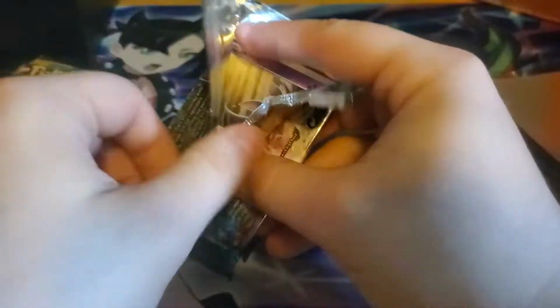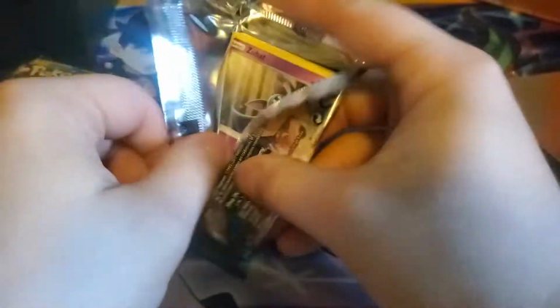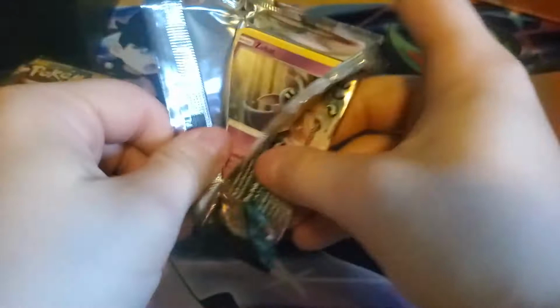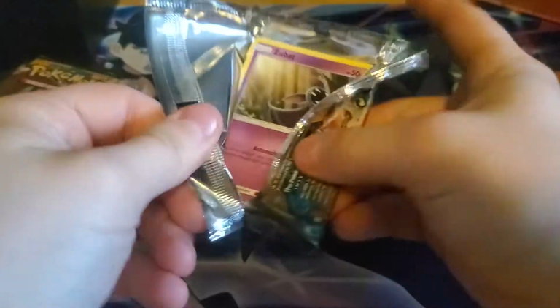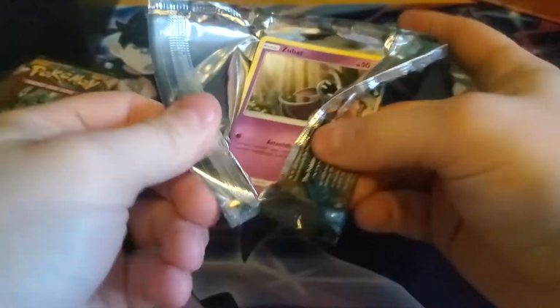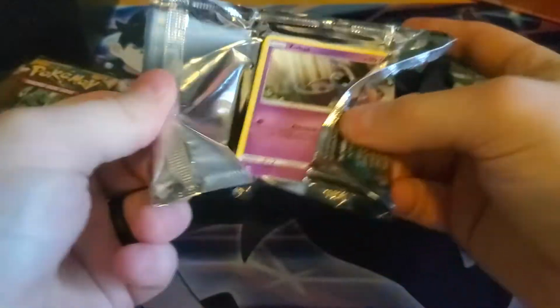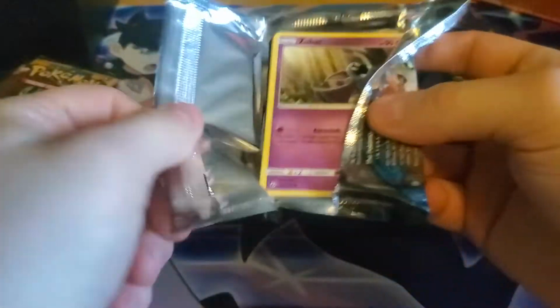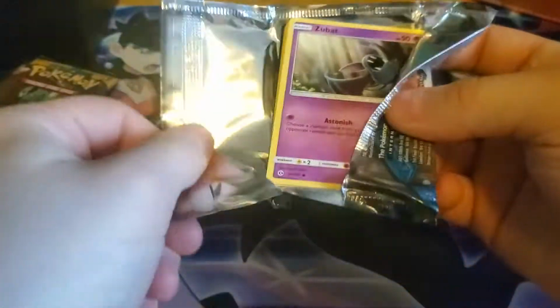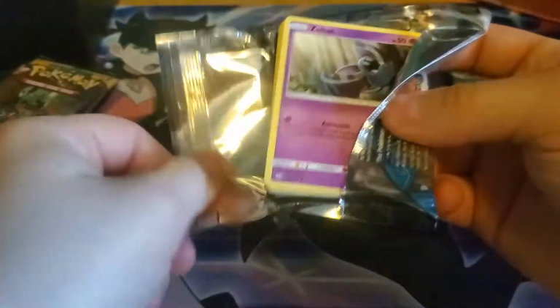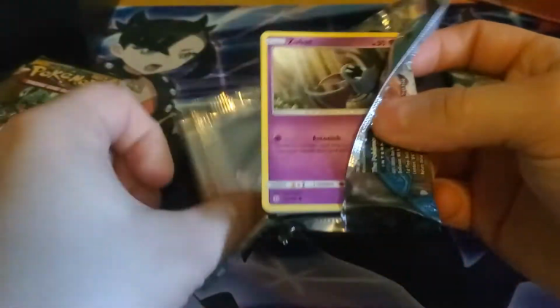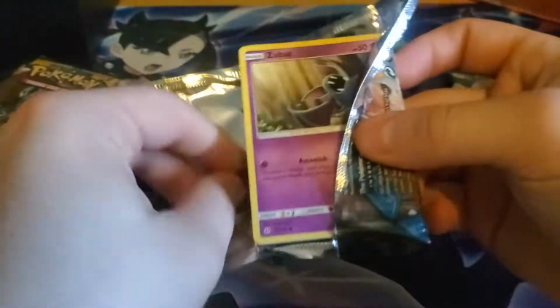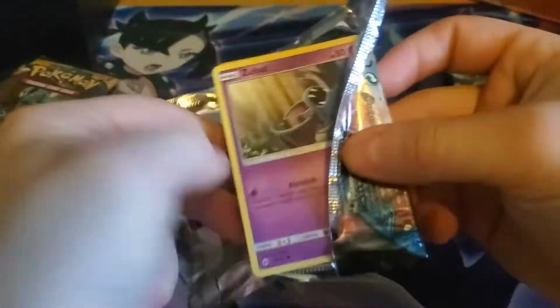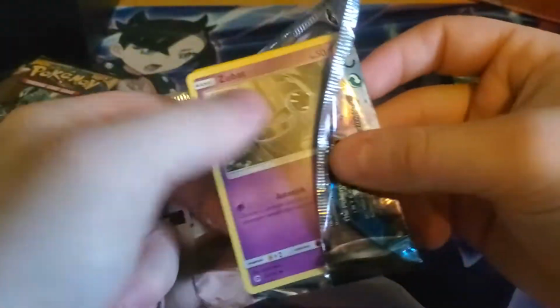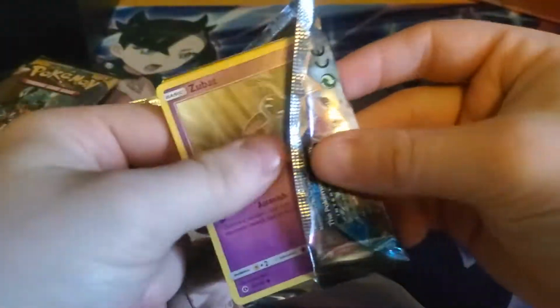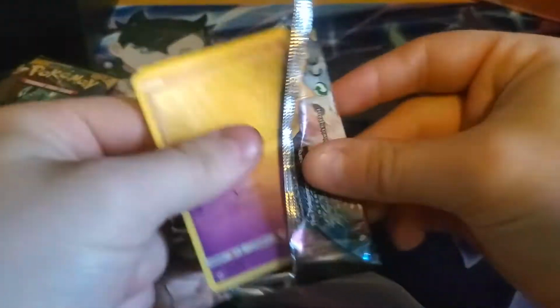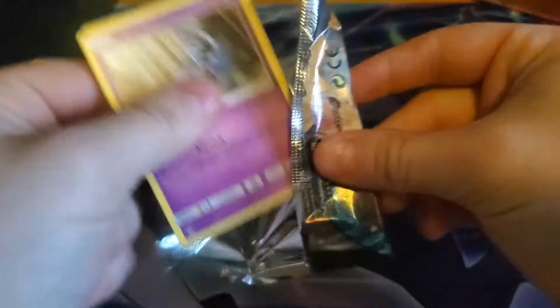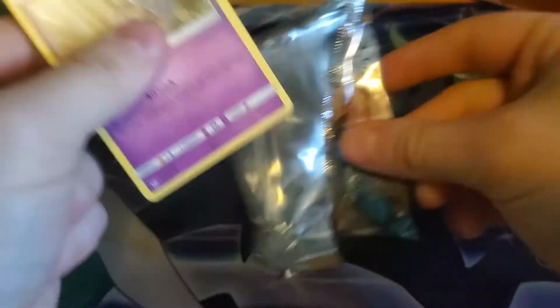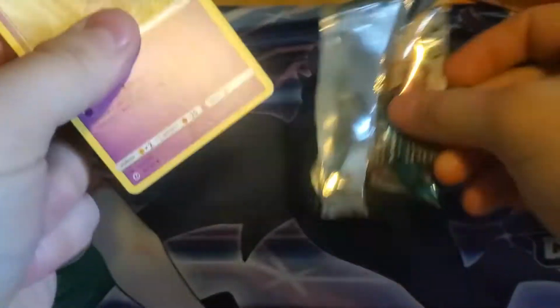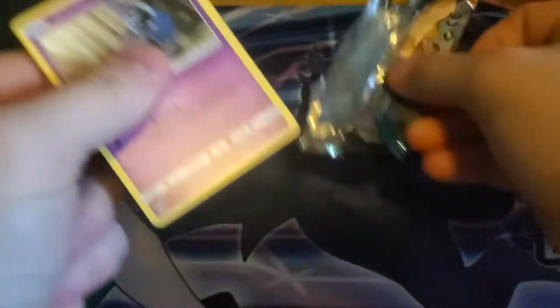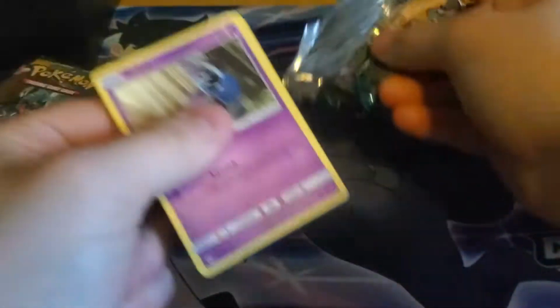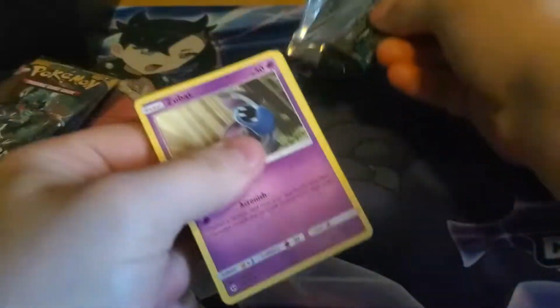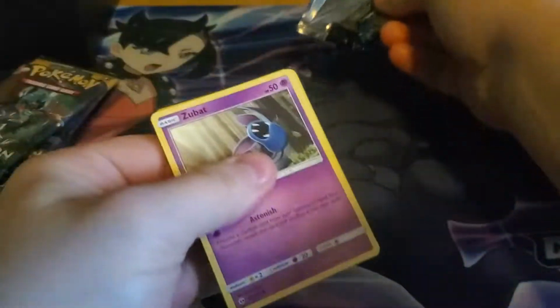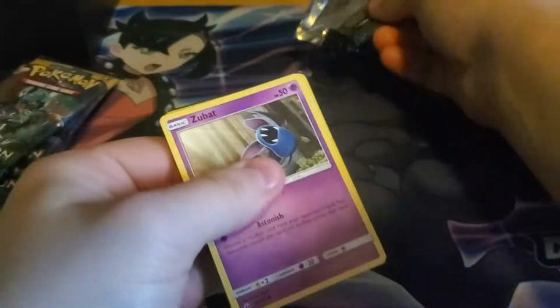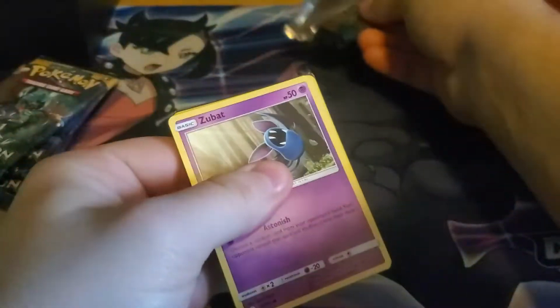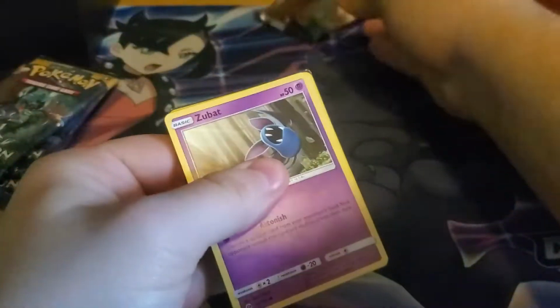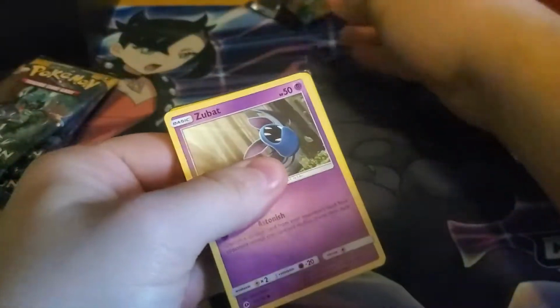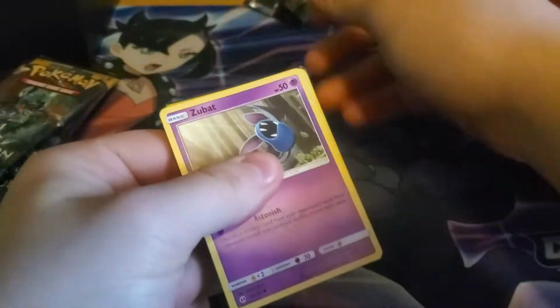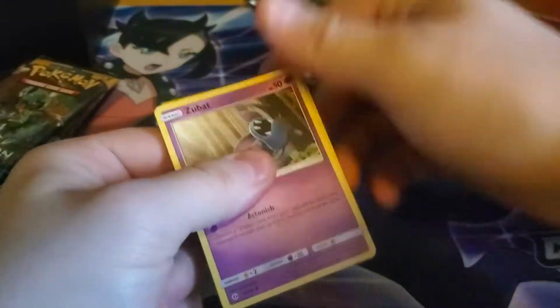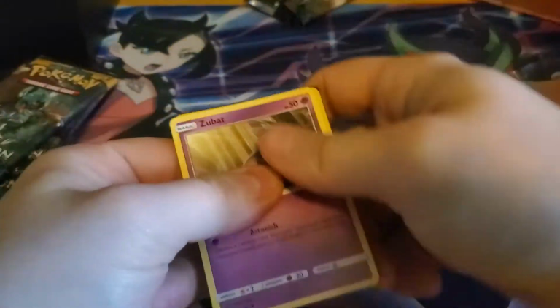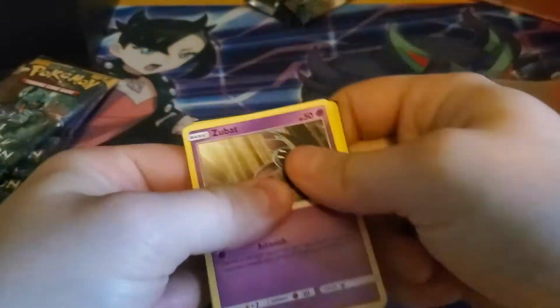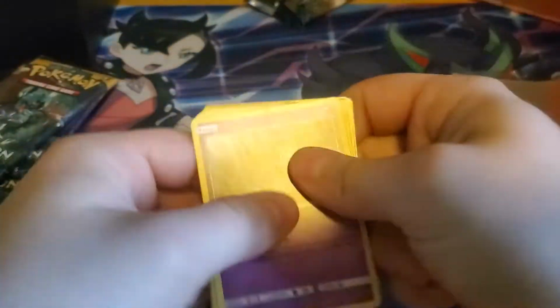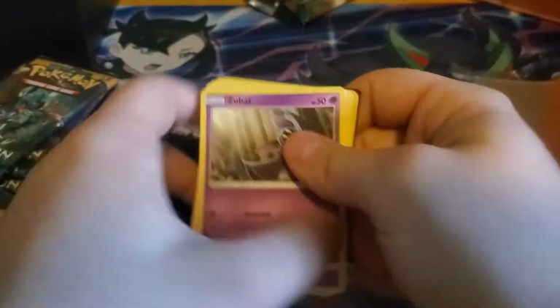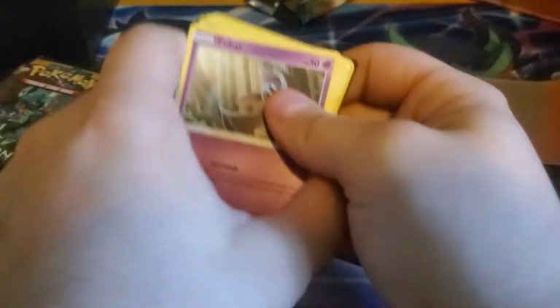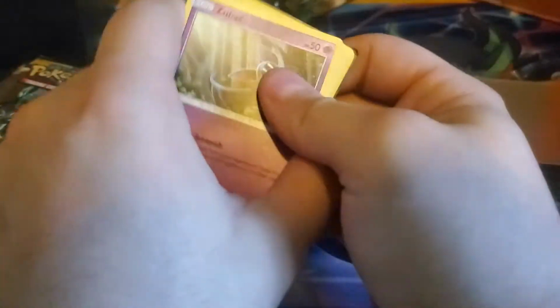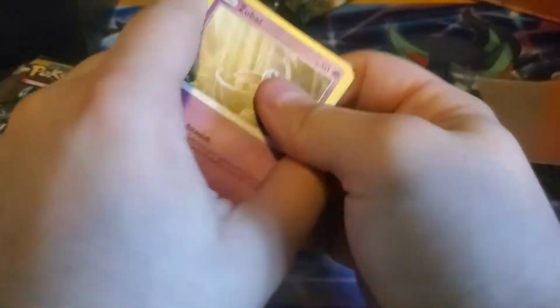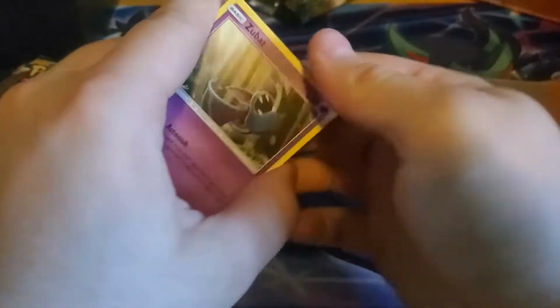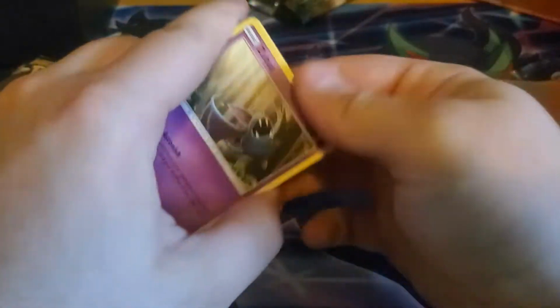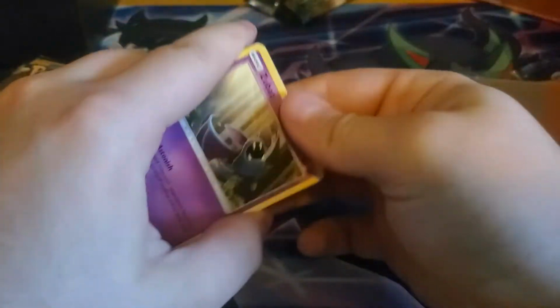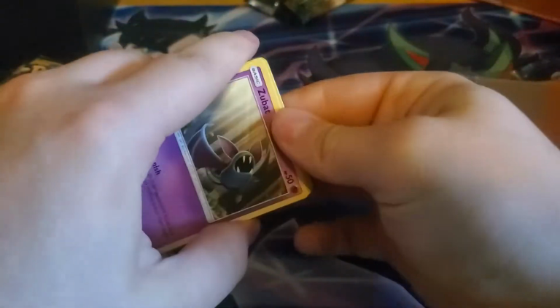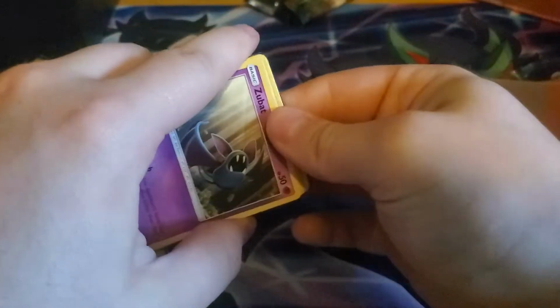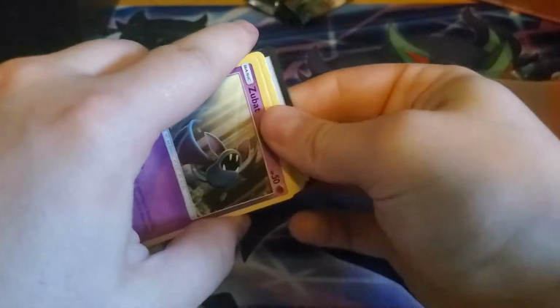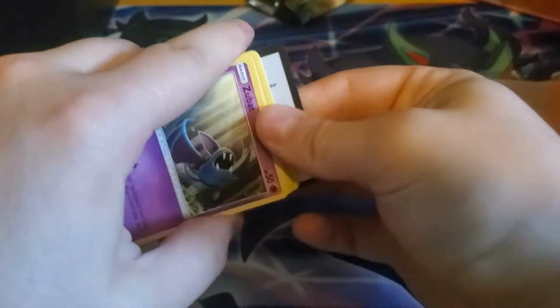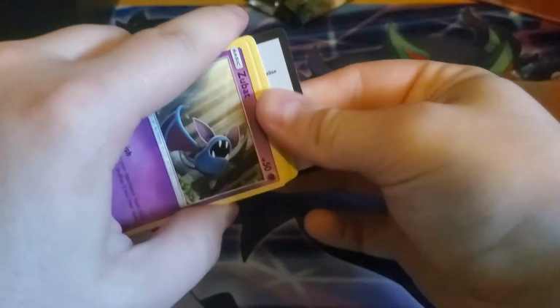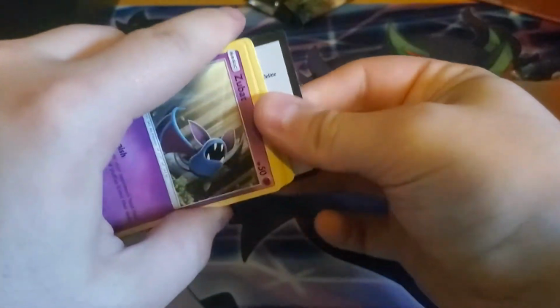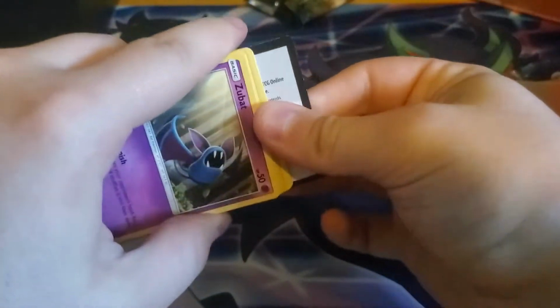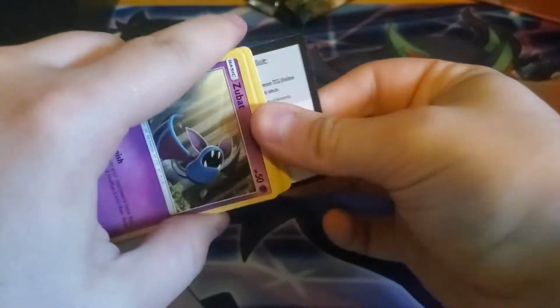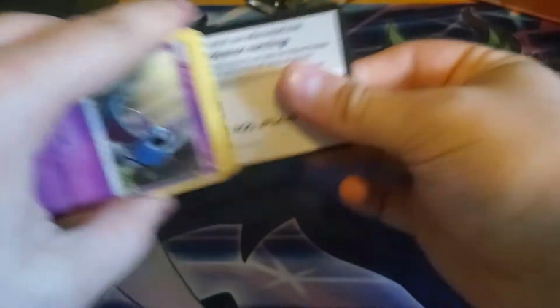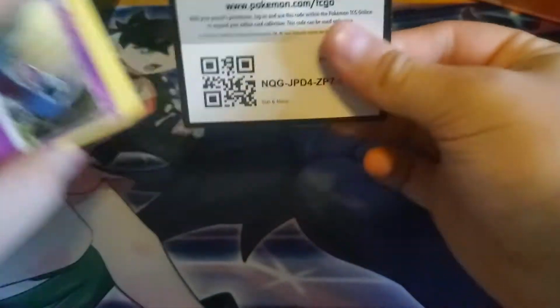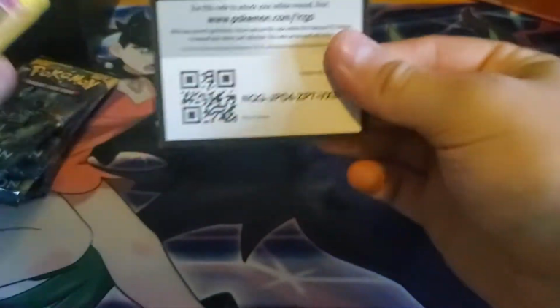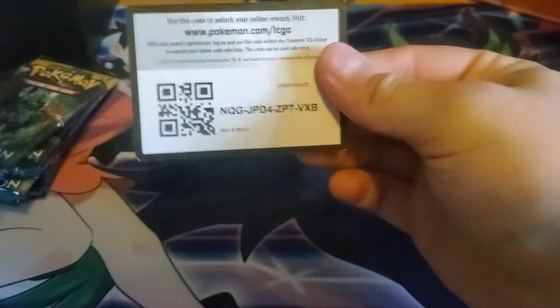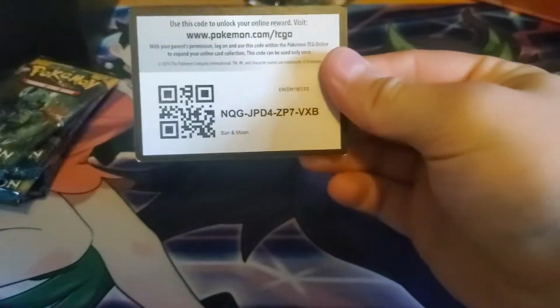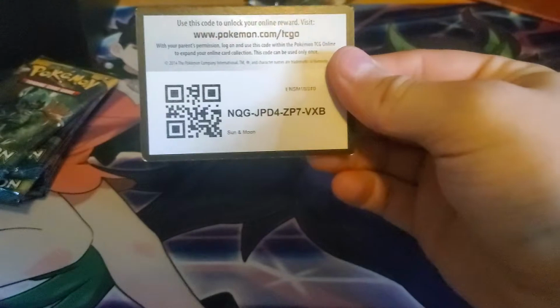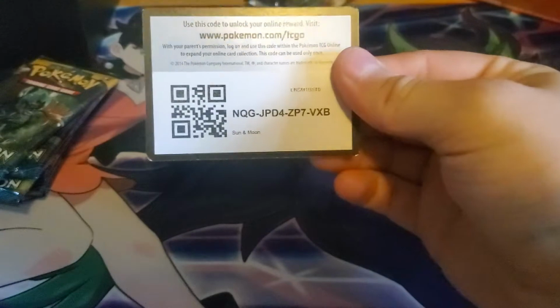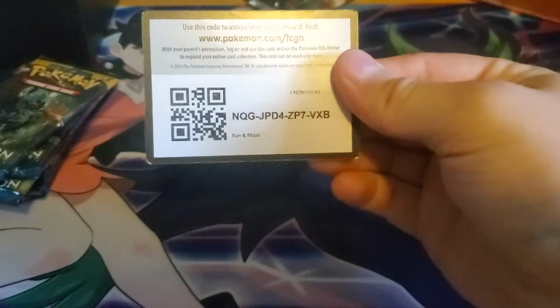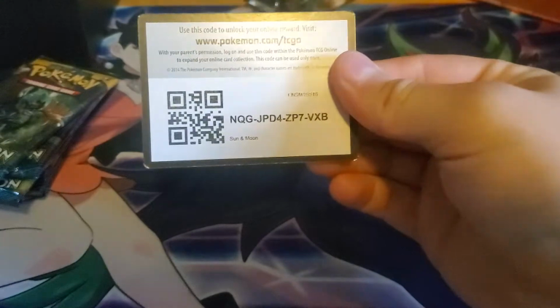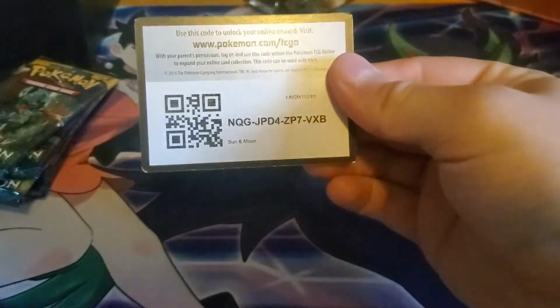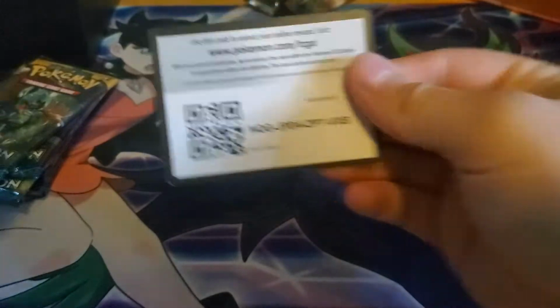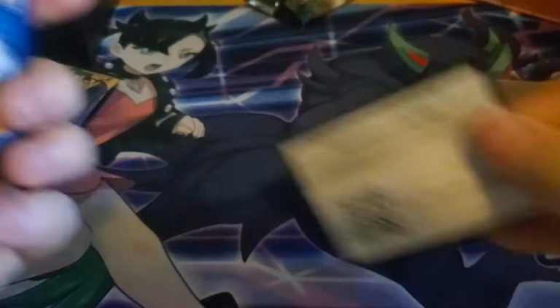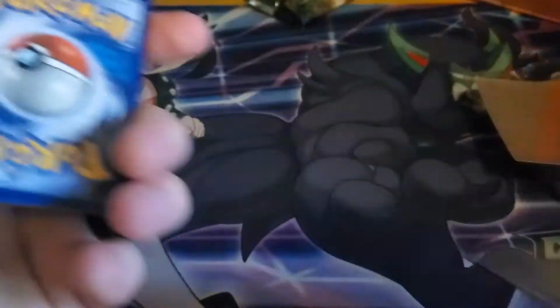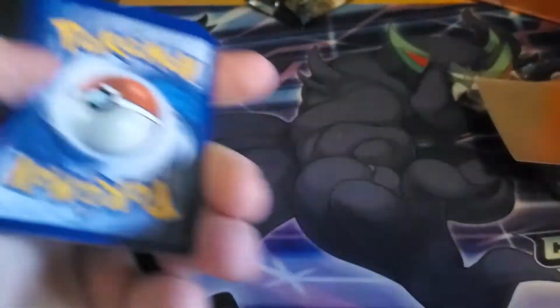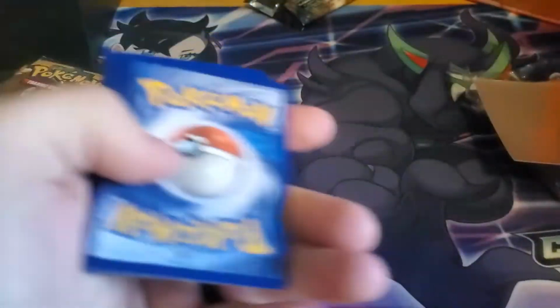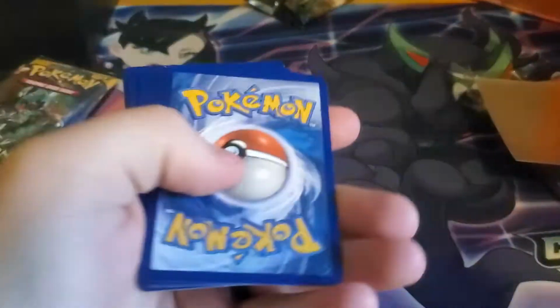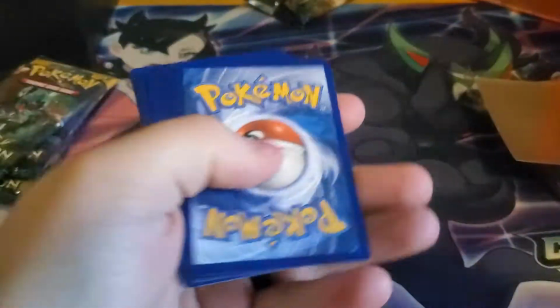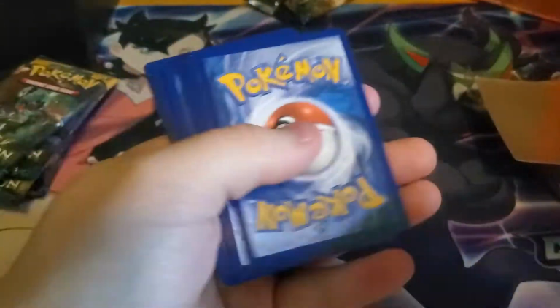Hopefully we can pull something good, but regardless, this can help fill out my set since I don't have a lot of these cards.